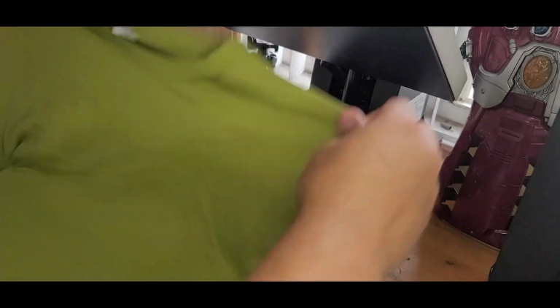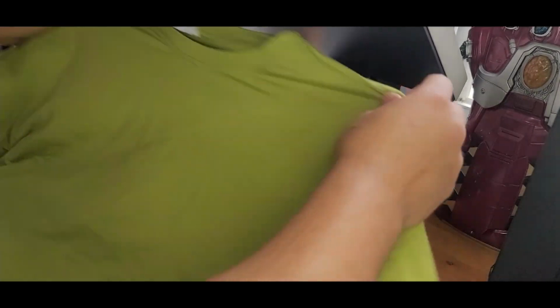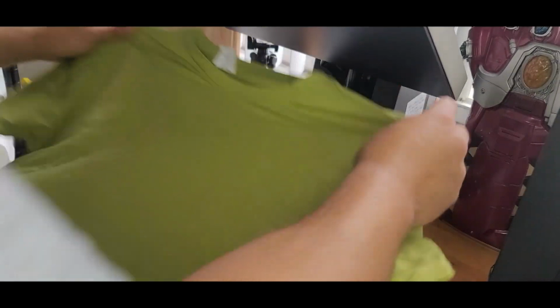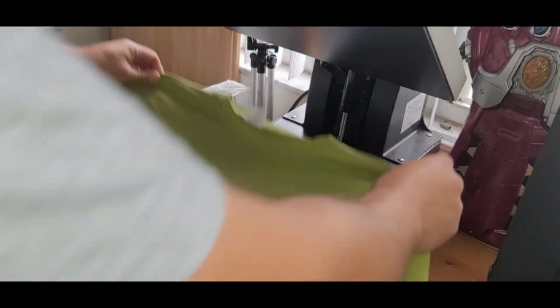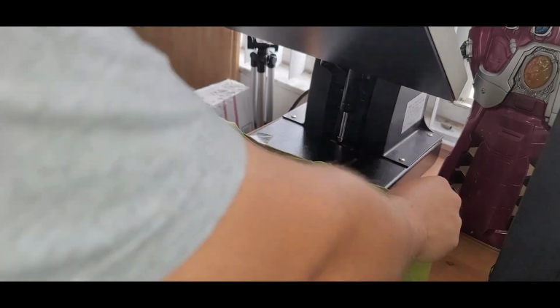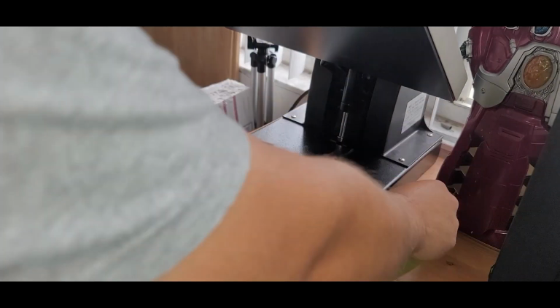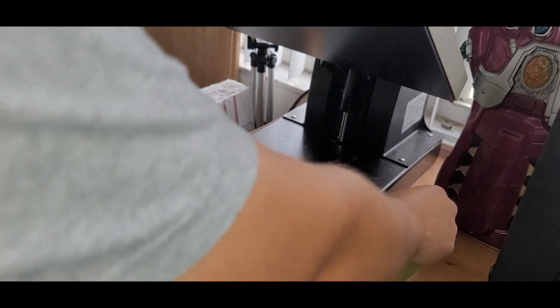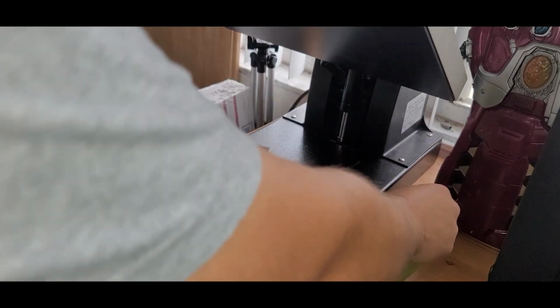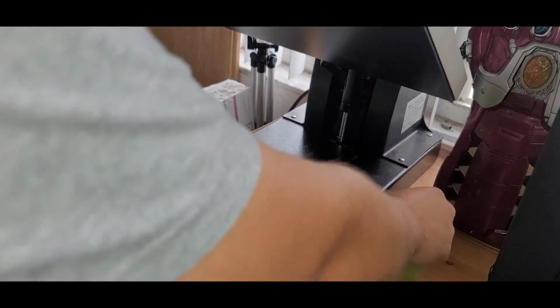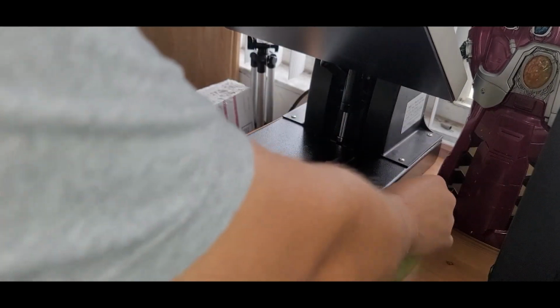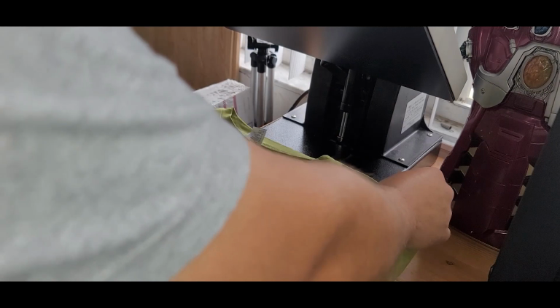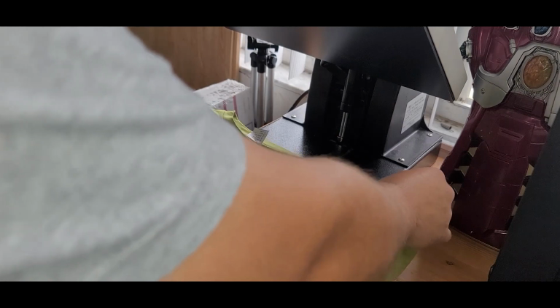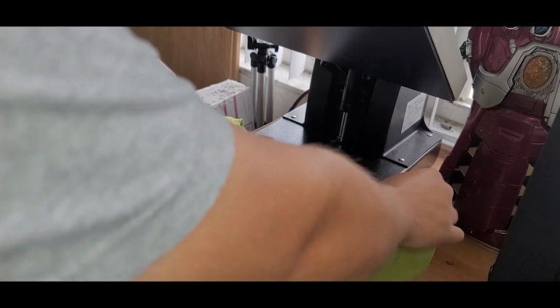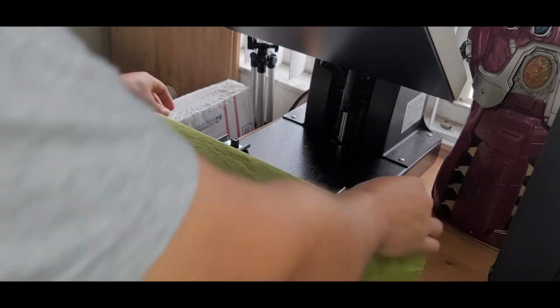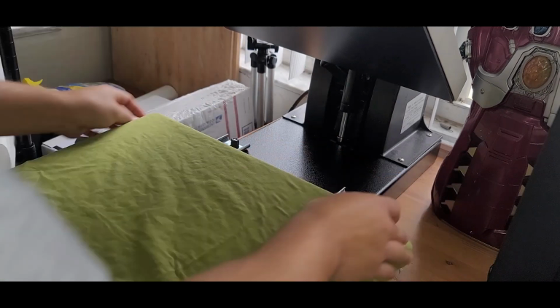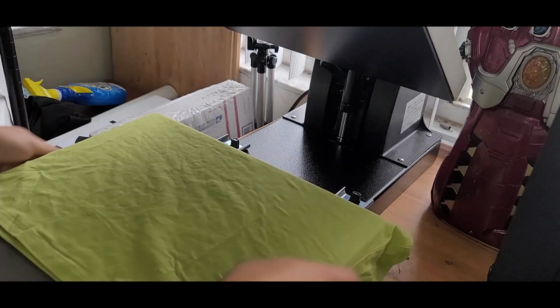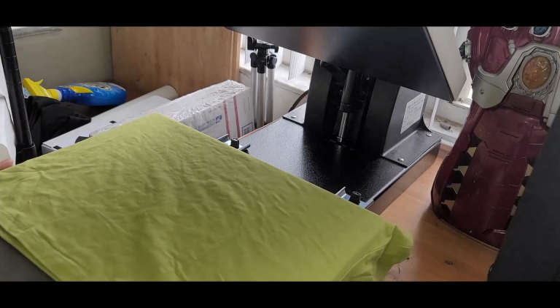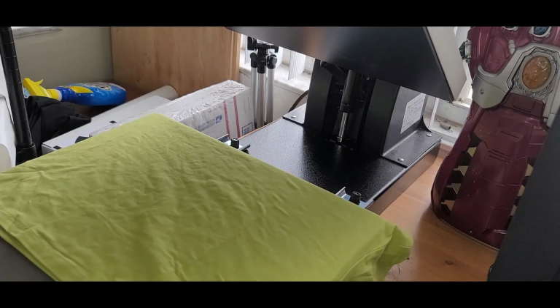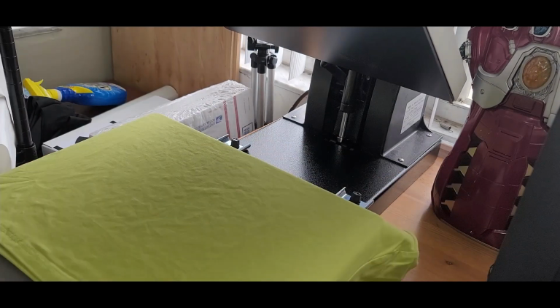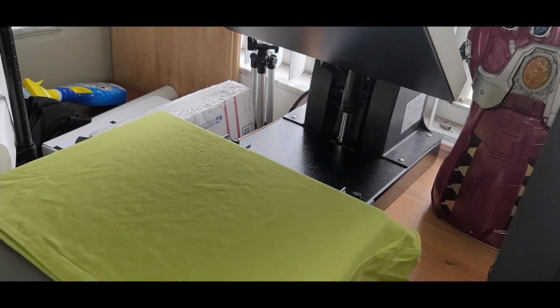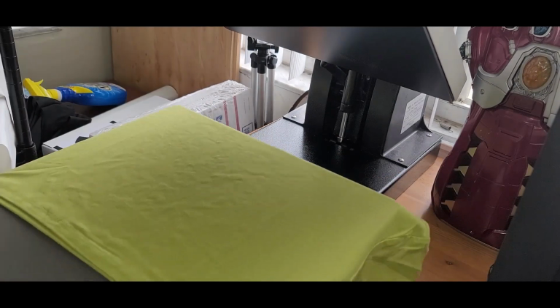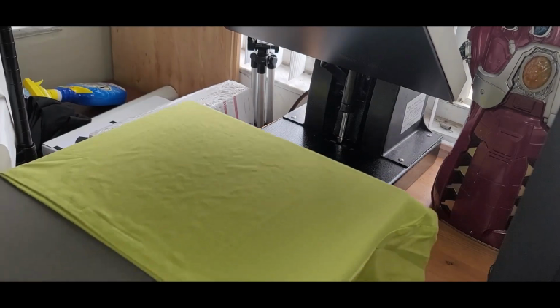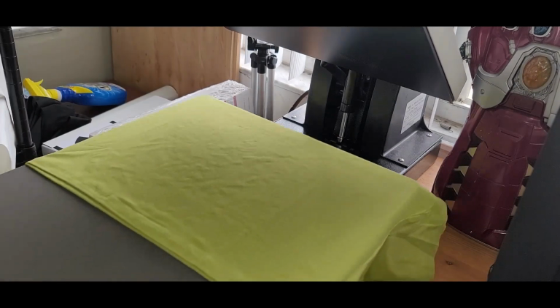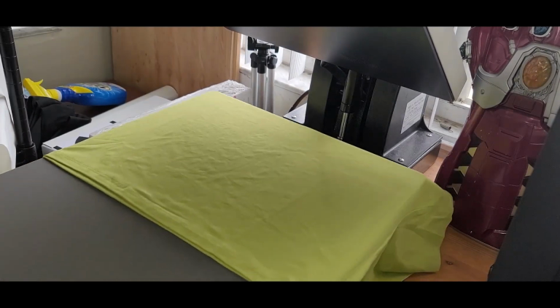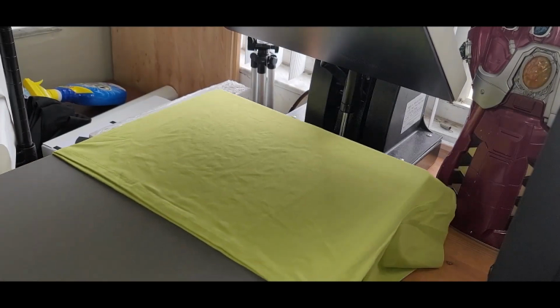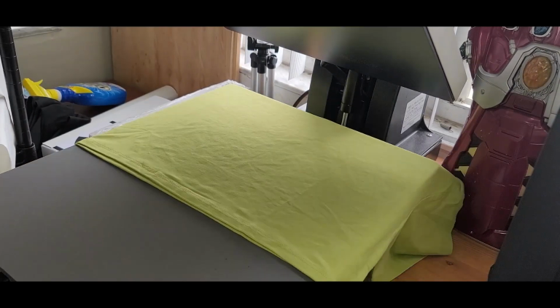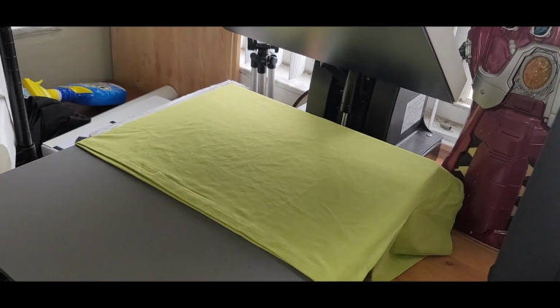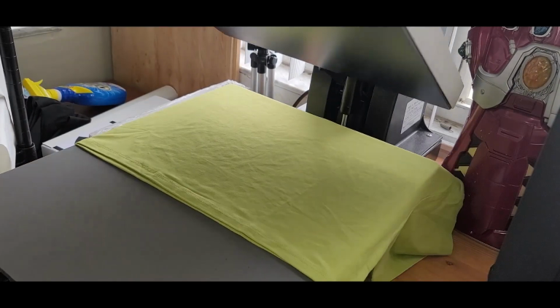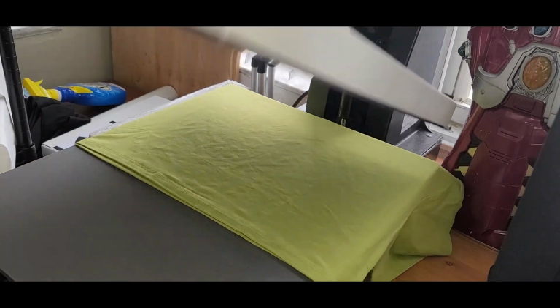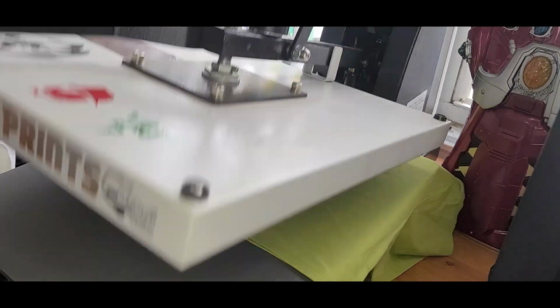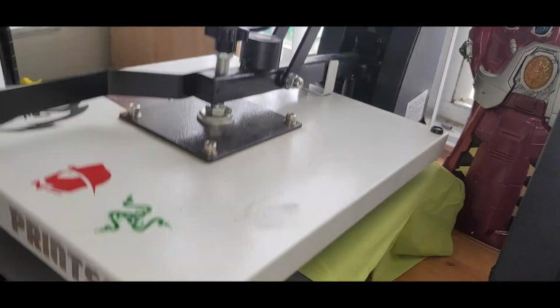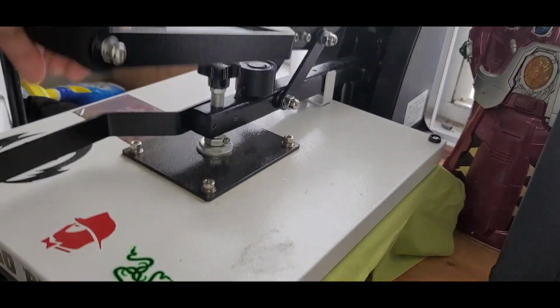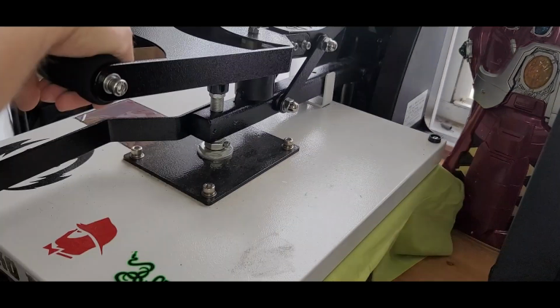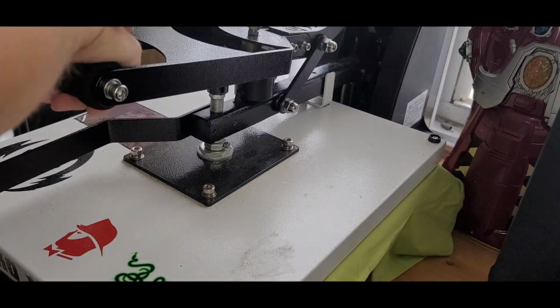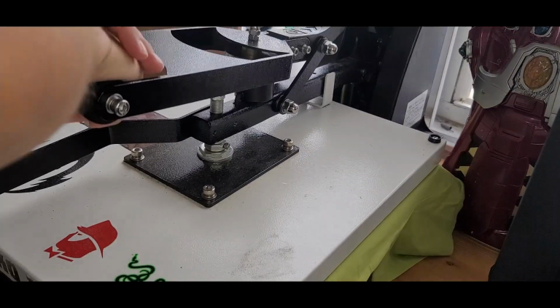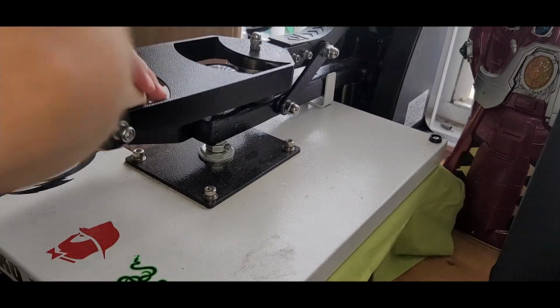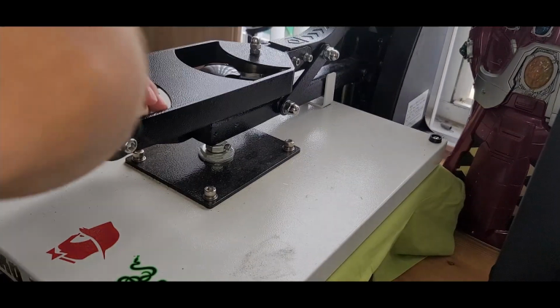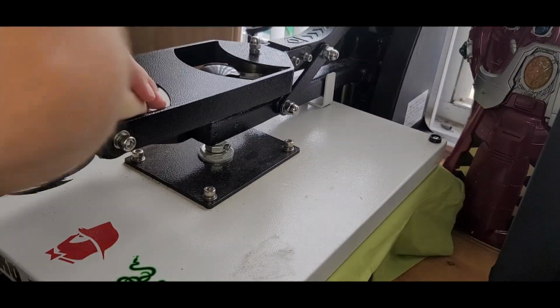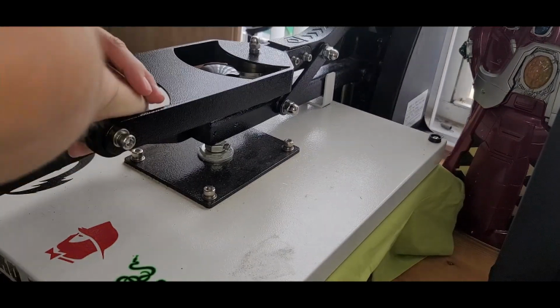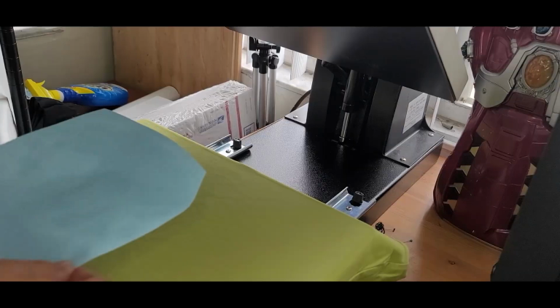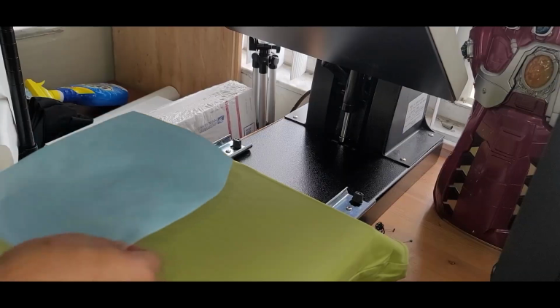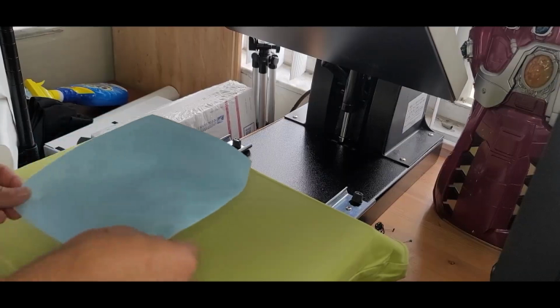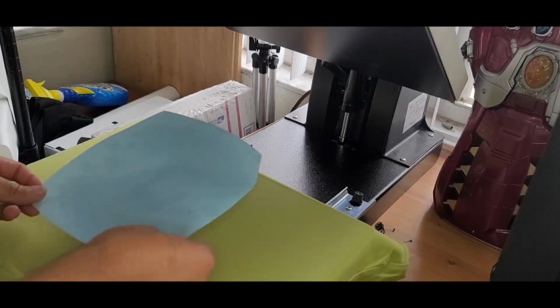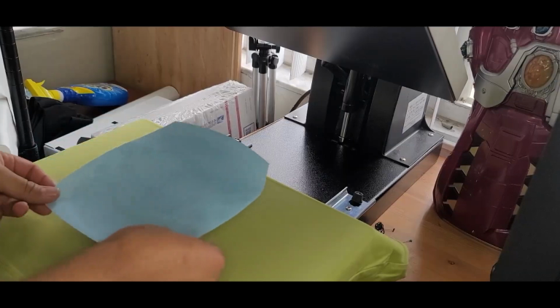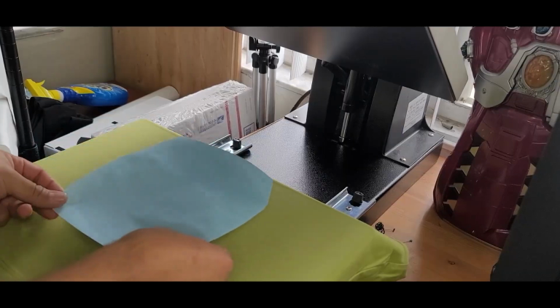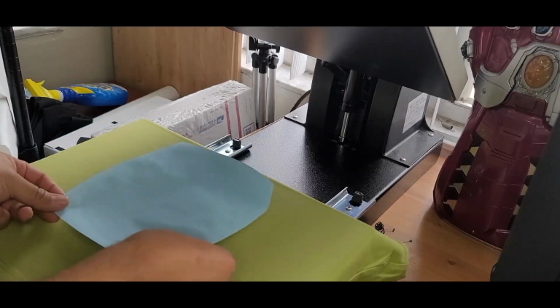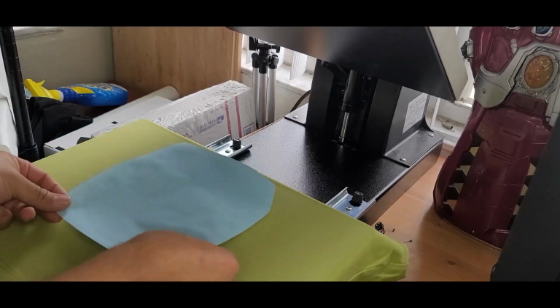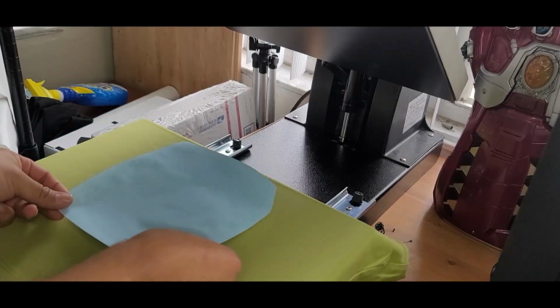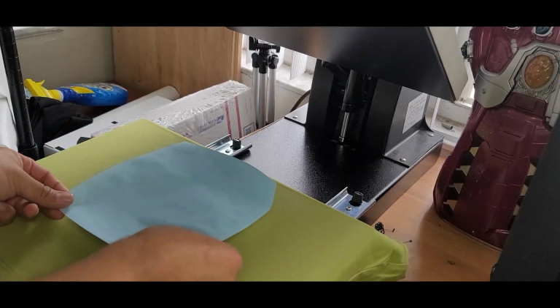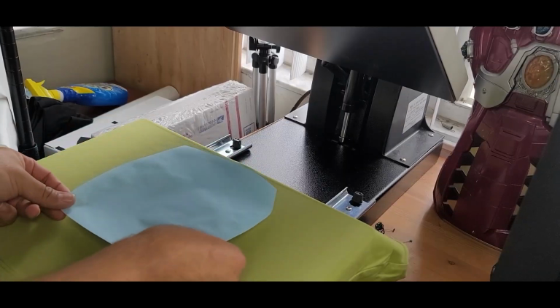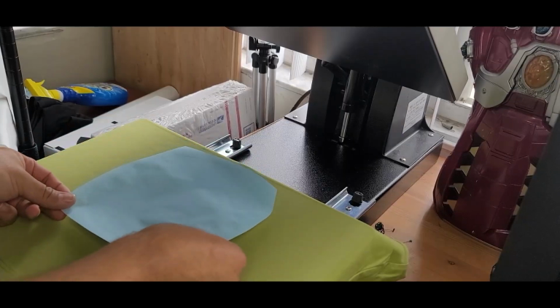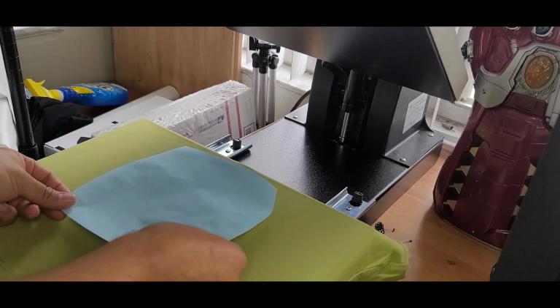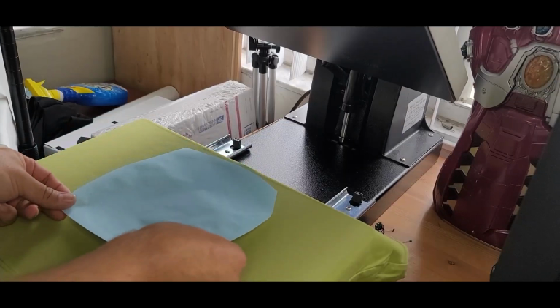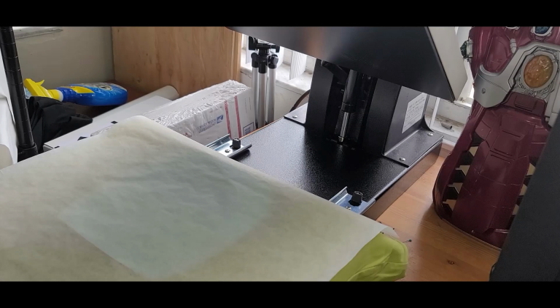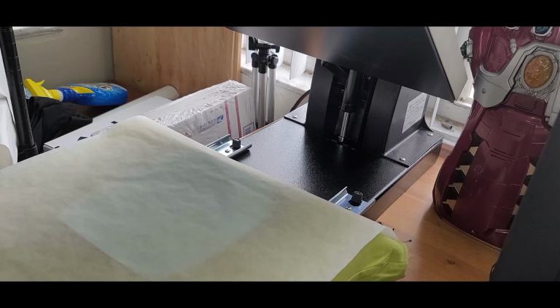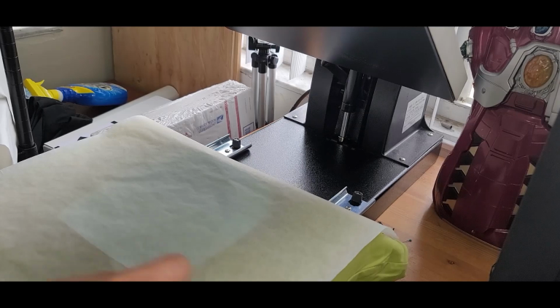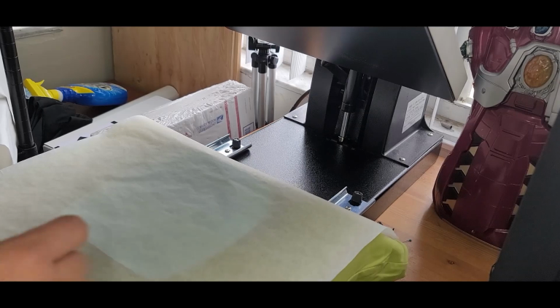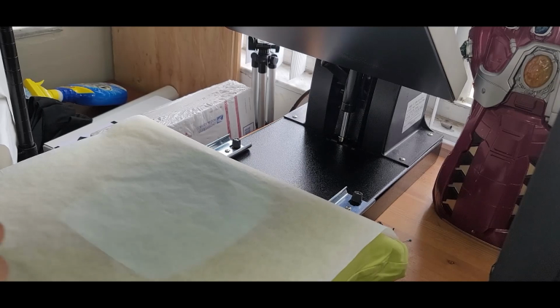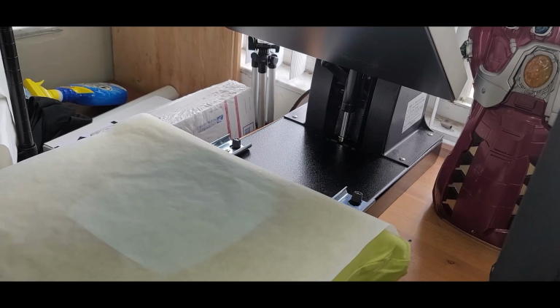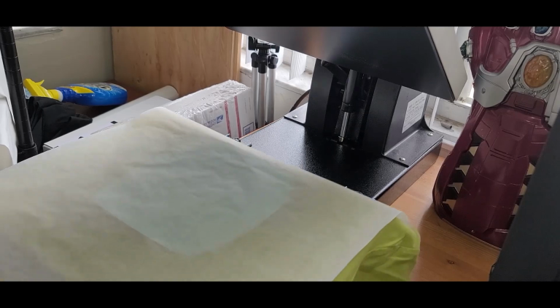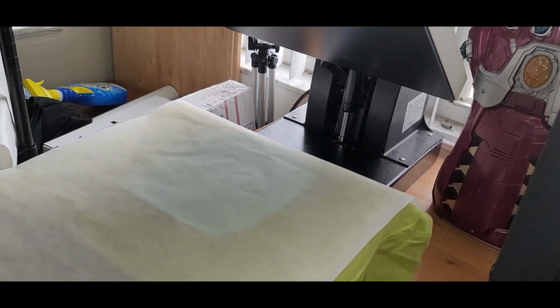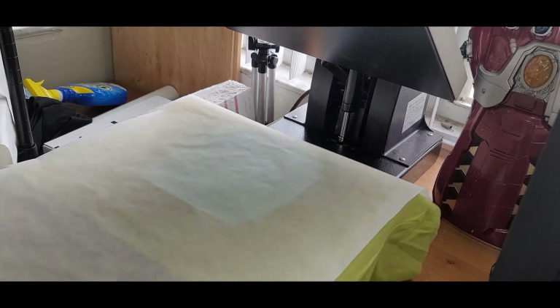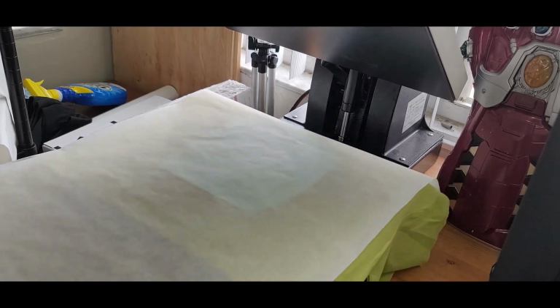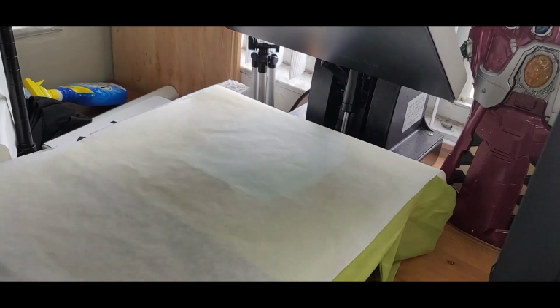Now let's go ahead and pre-press our green crop top. Center the image once again and cover it with parchment paper.